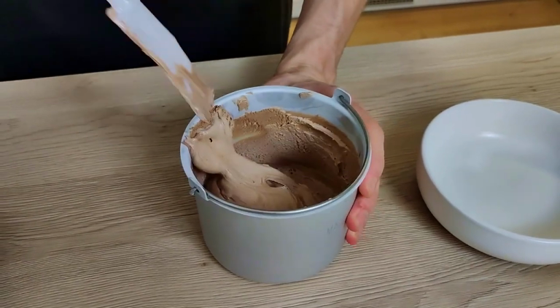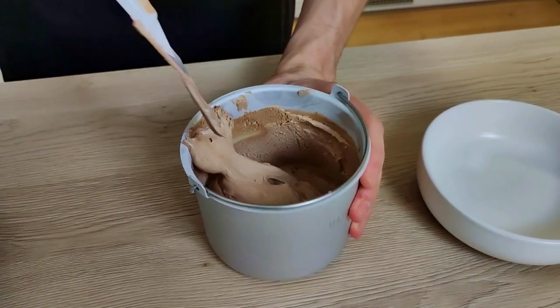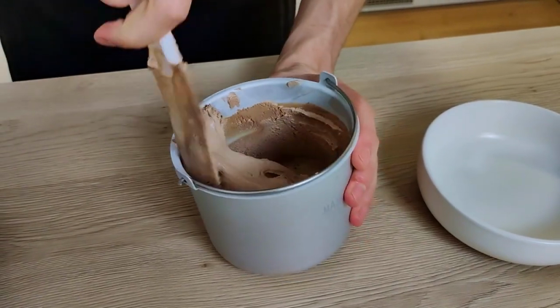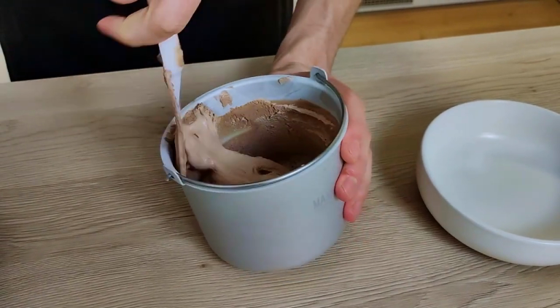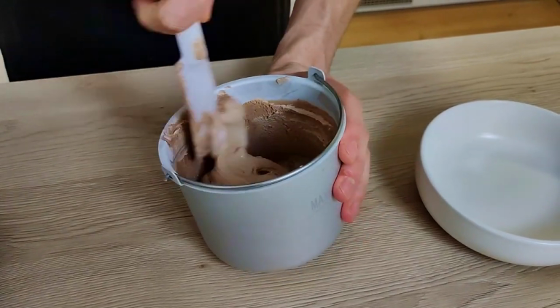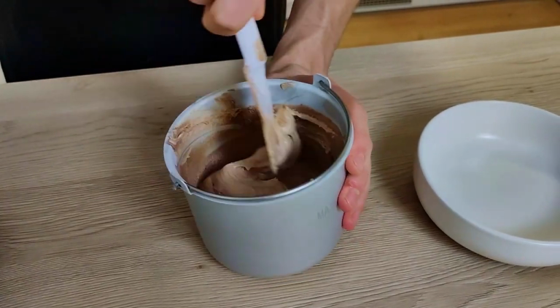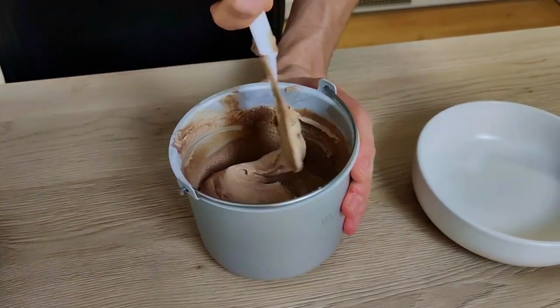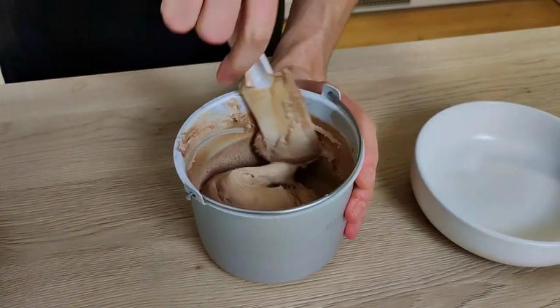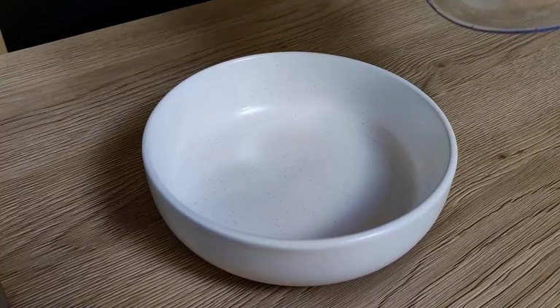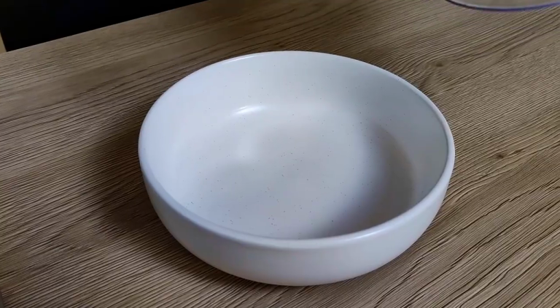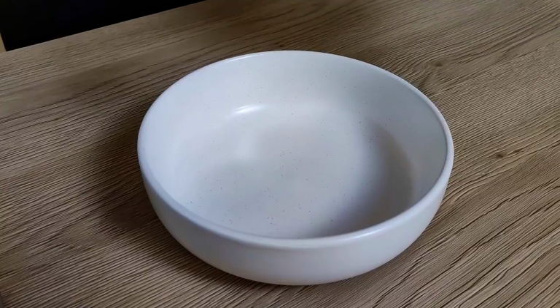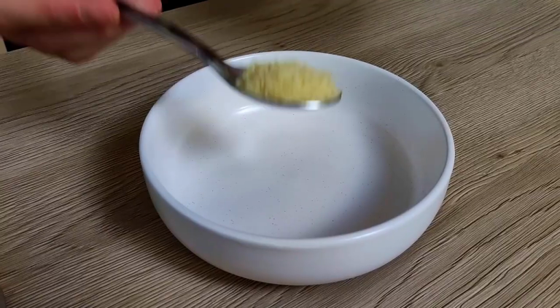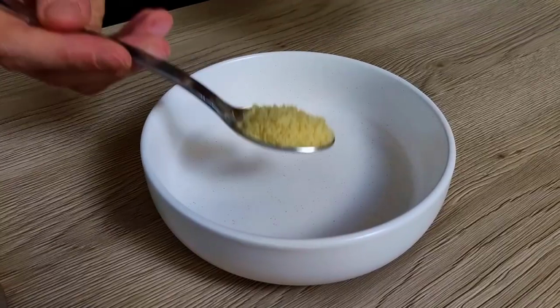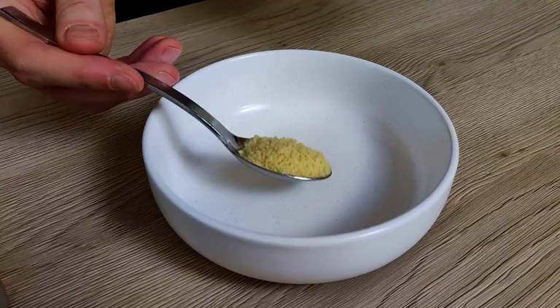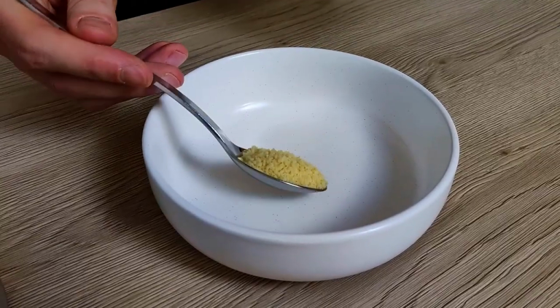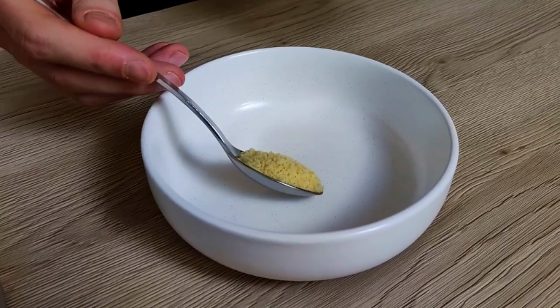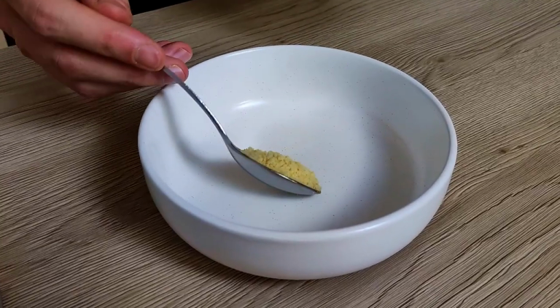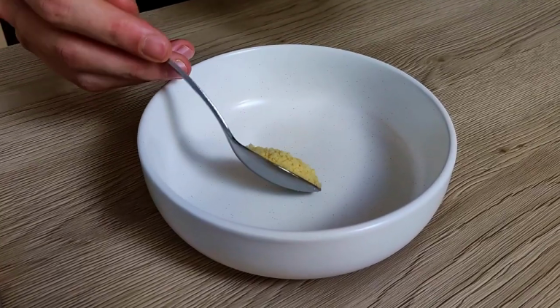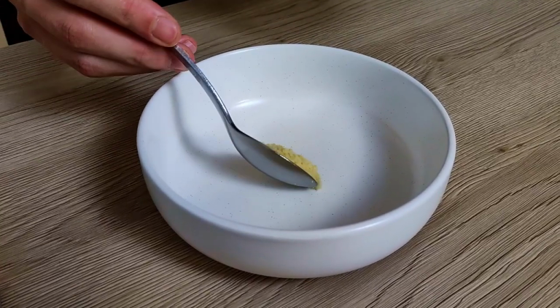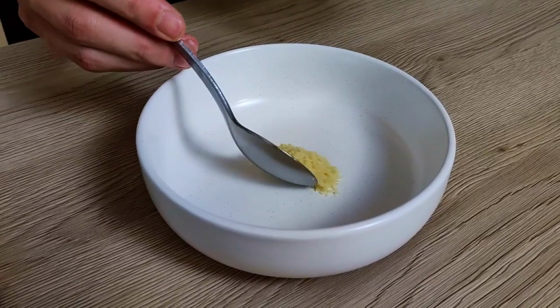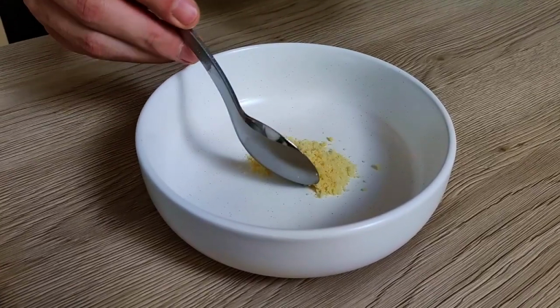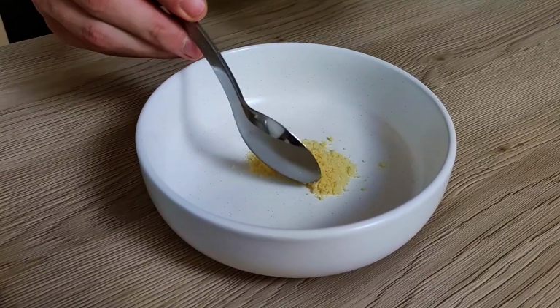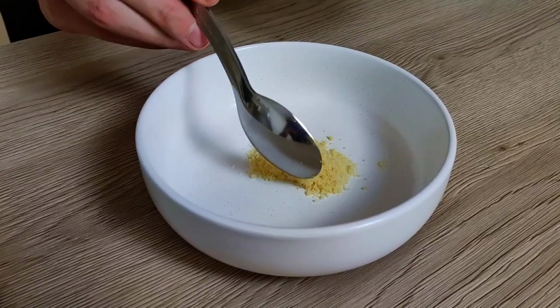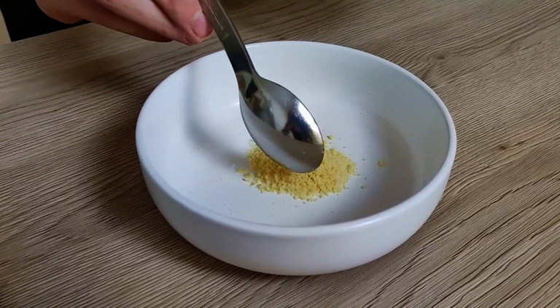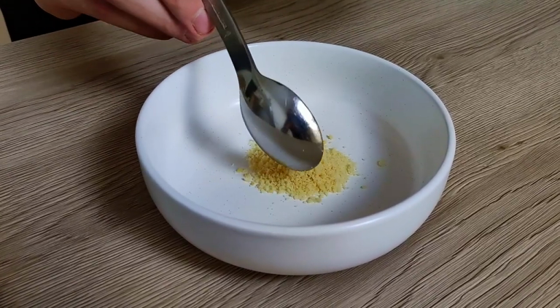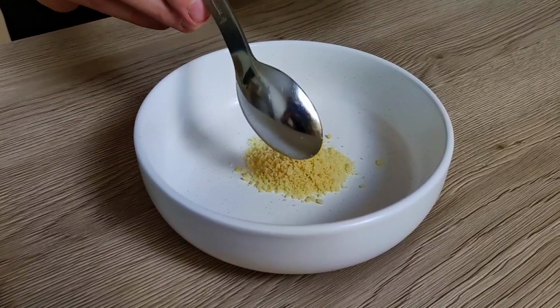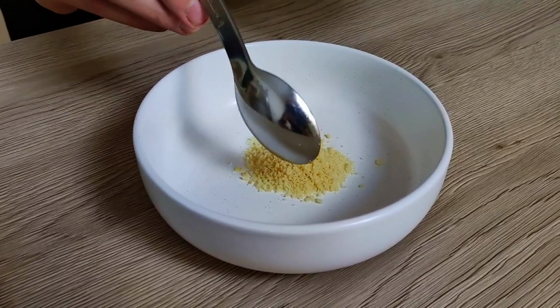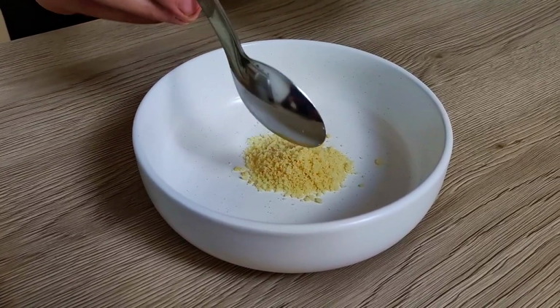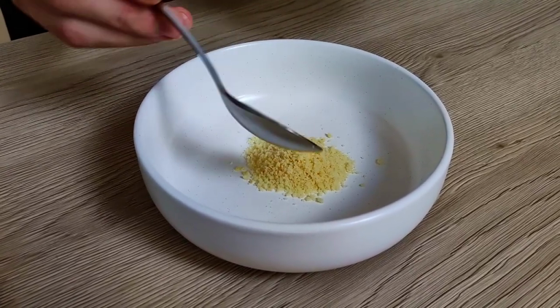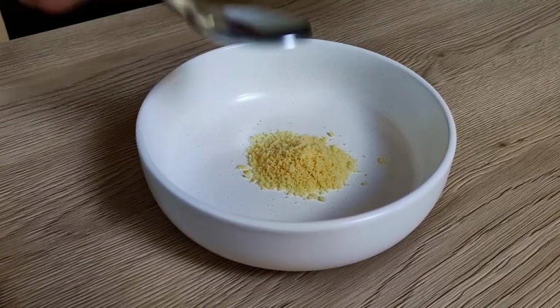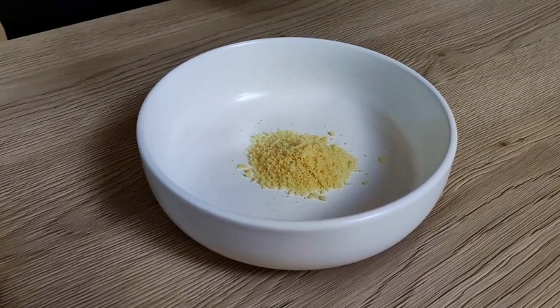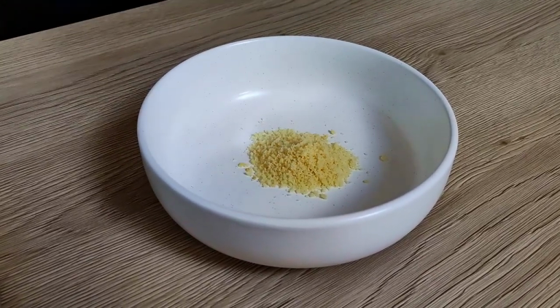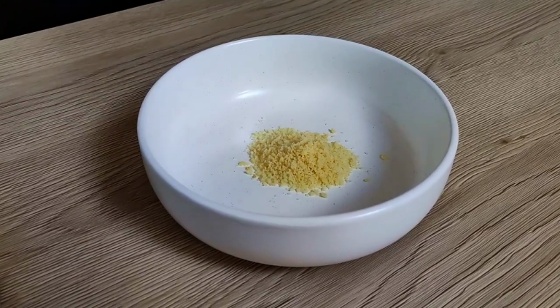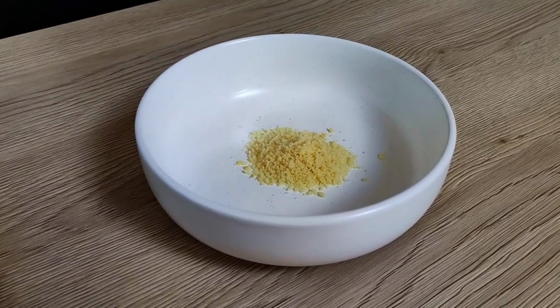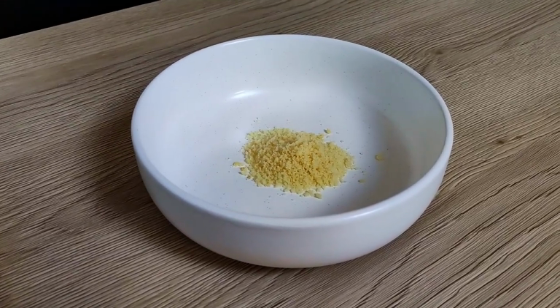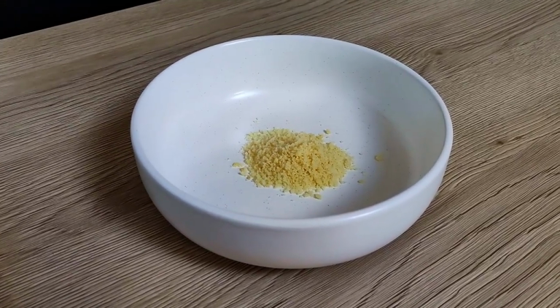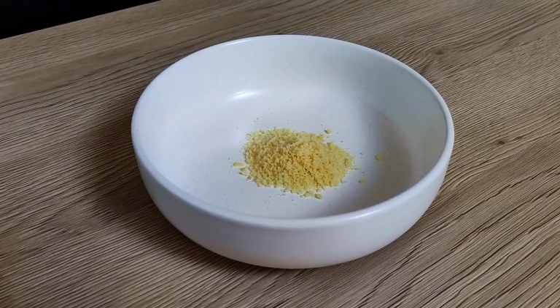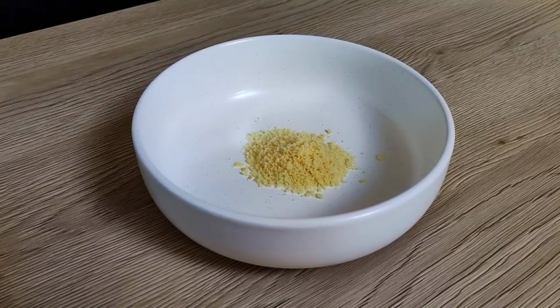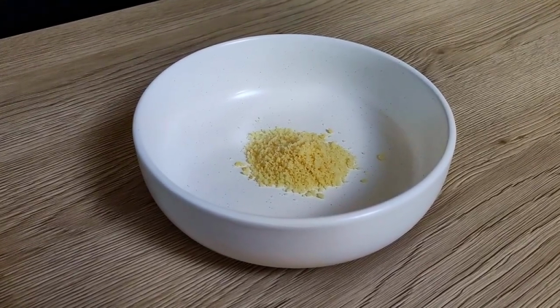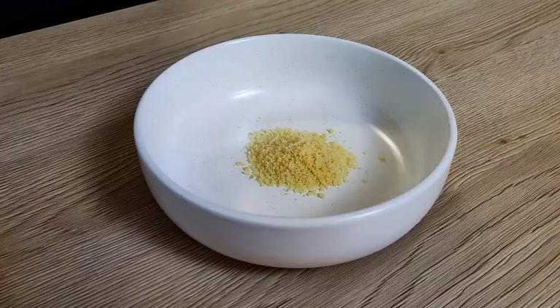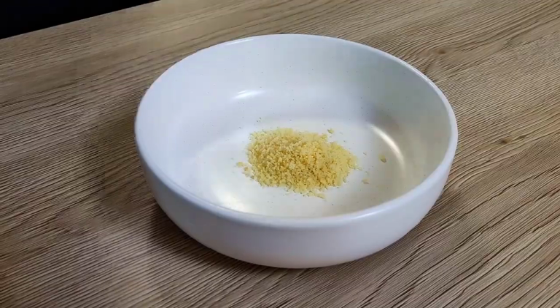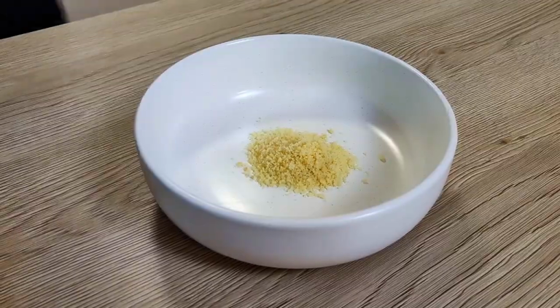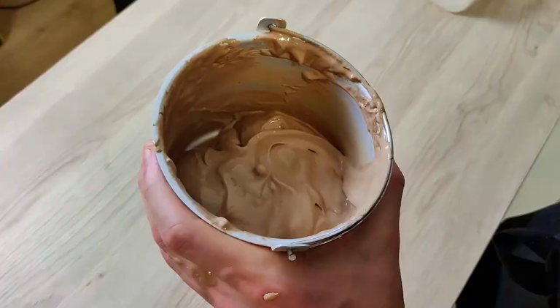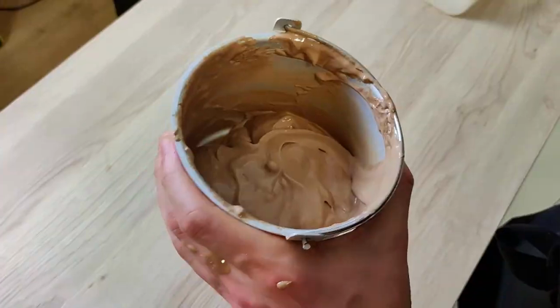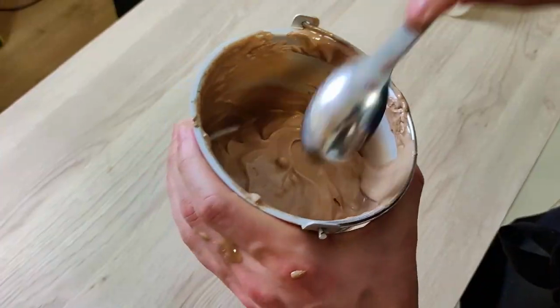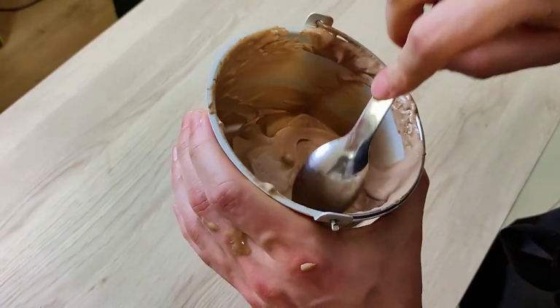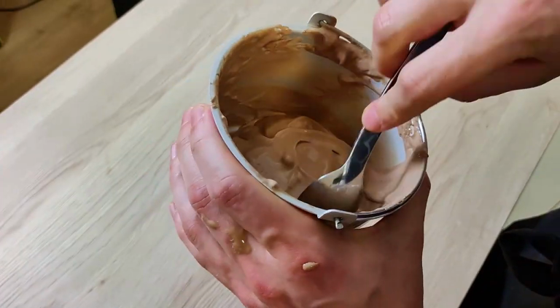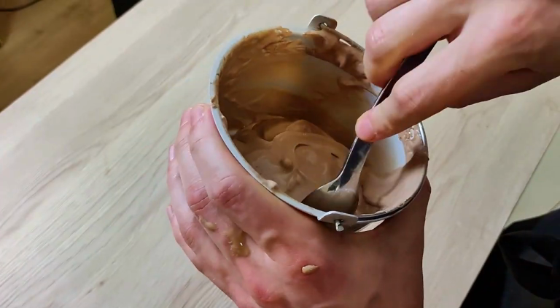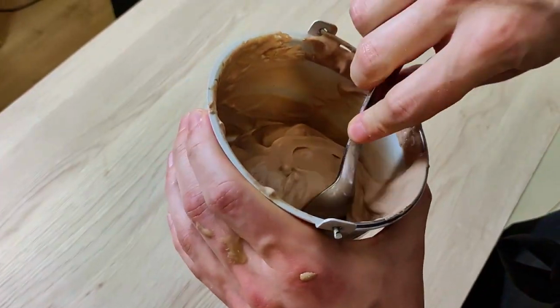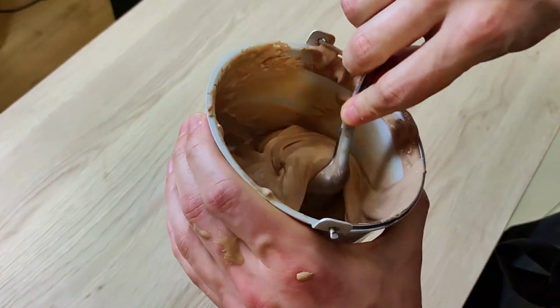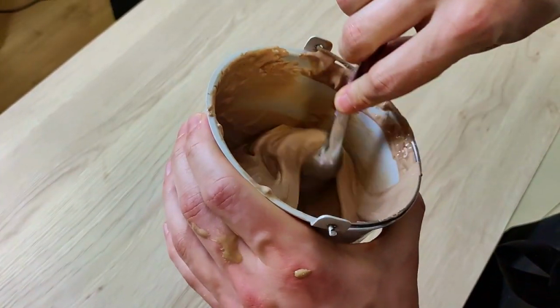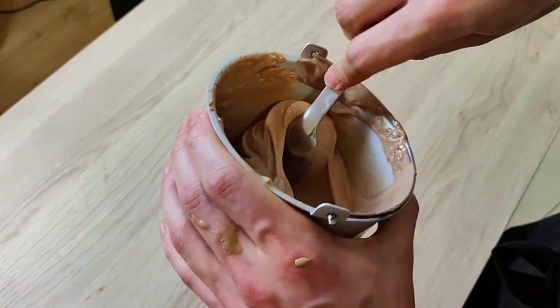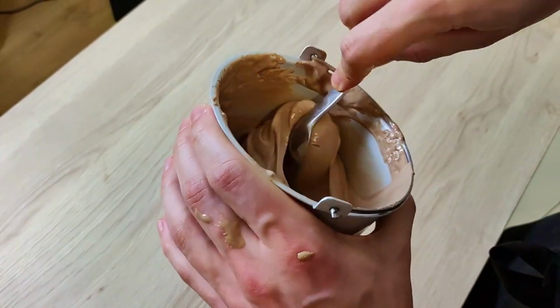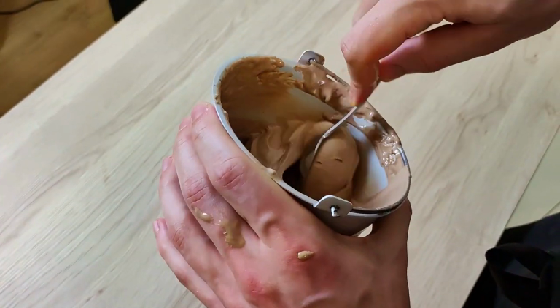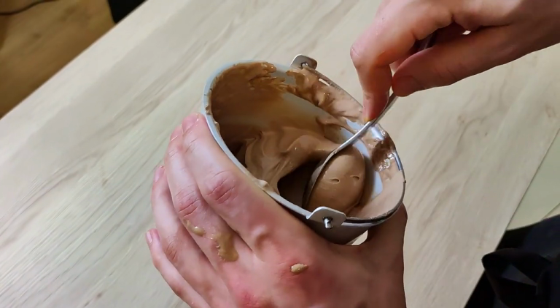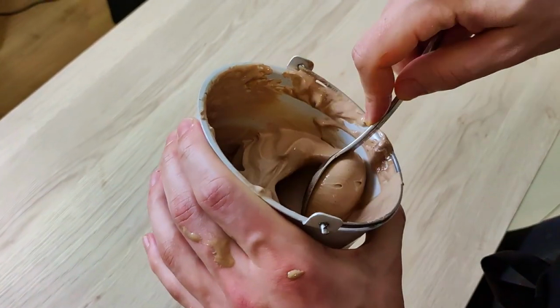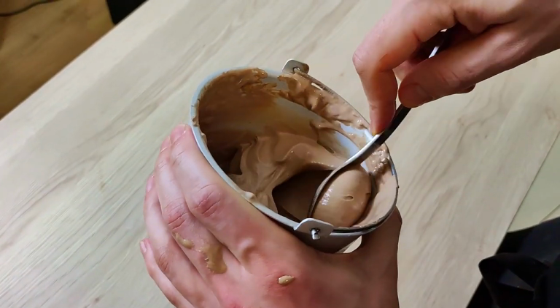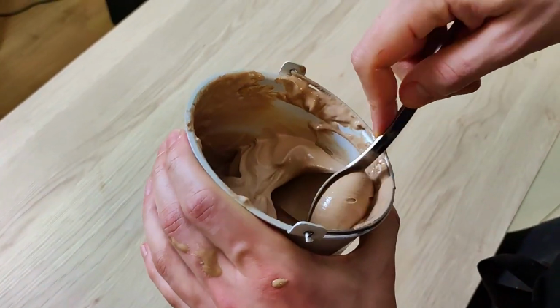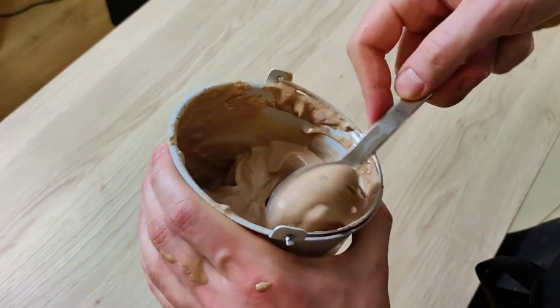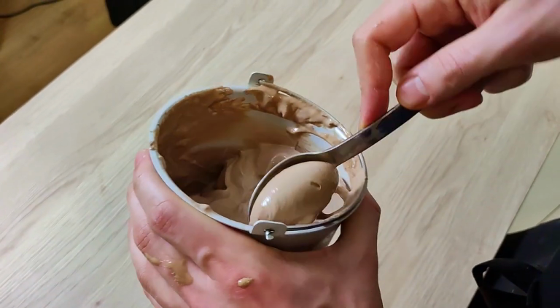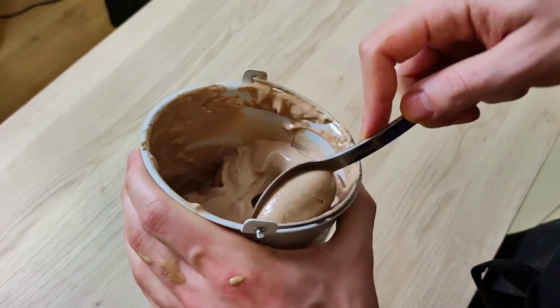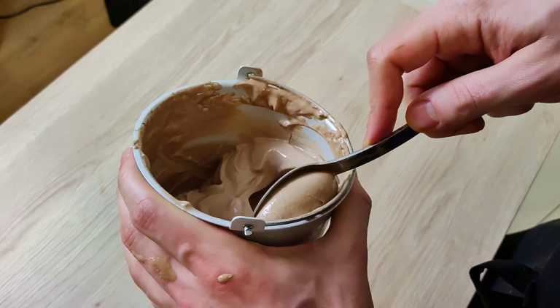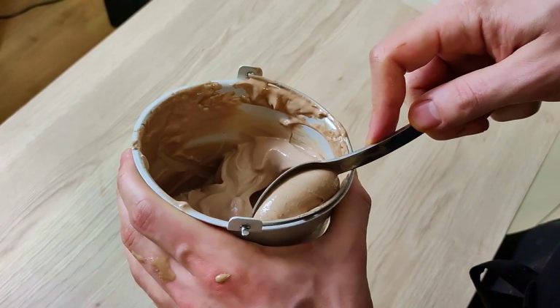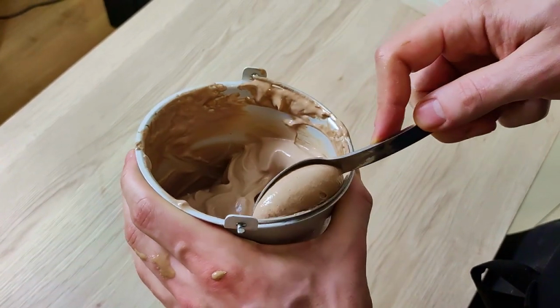I put one spoon of crumble on the bottom of the plate and then one quenelle of ice cream on the top.